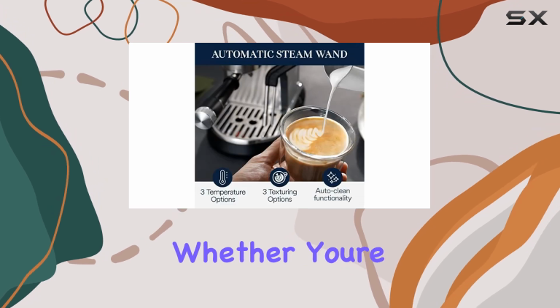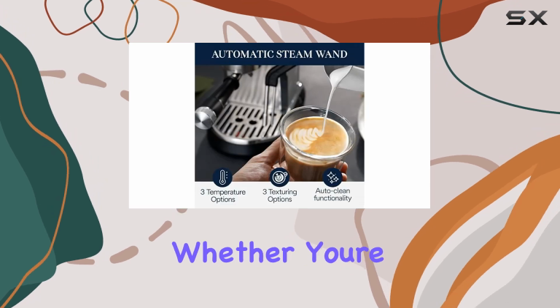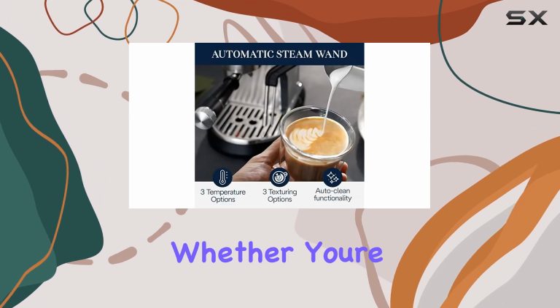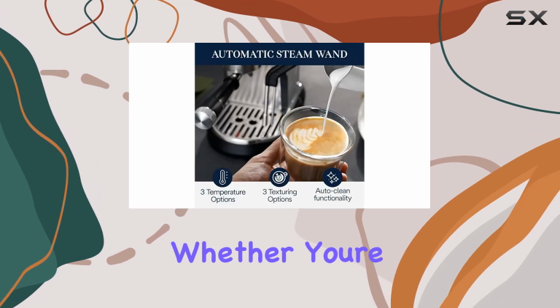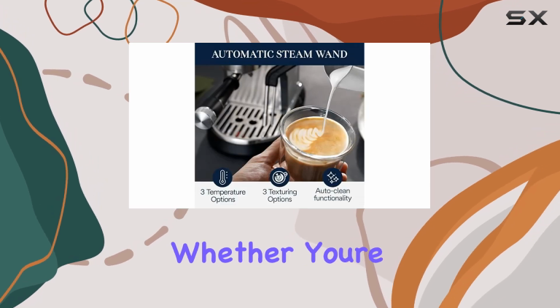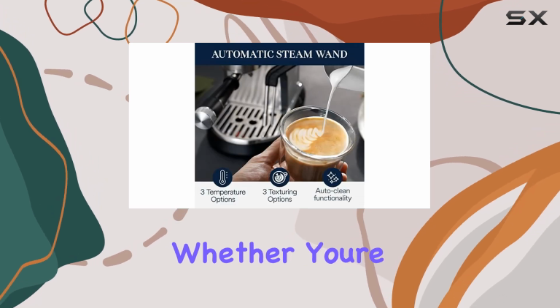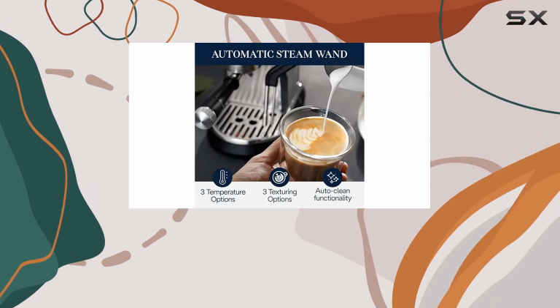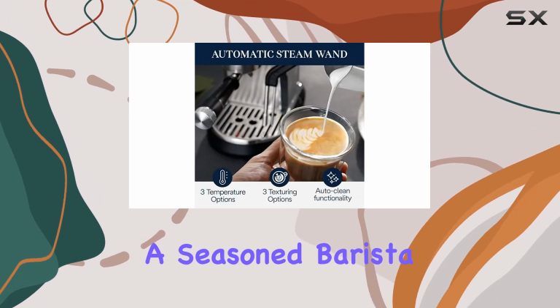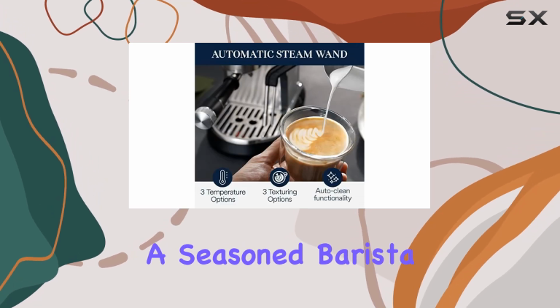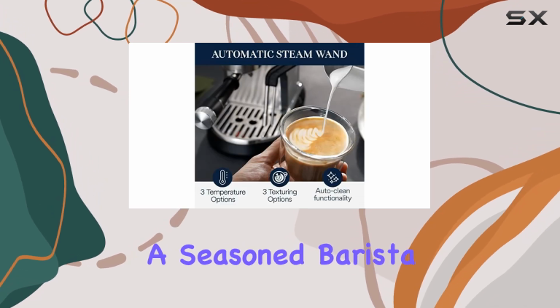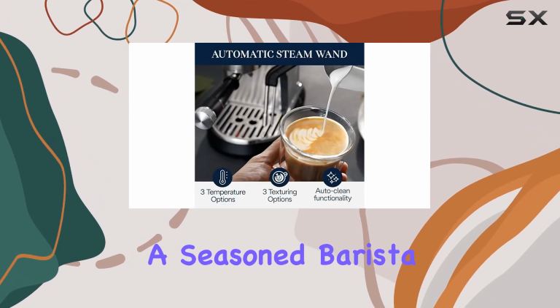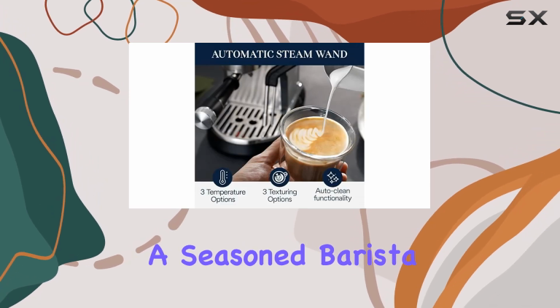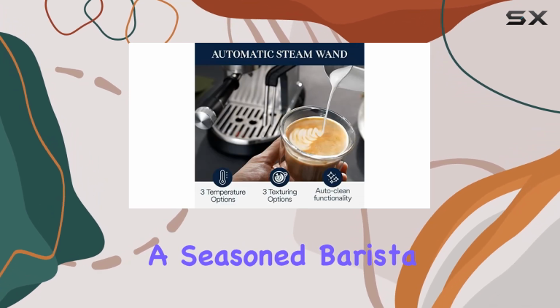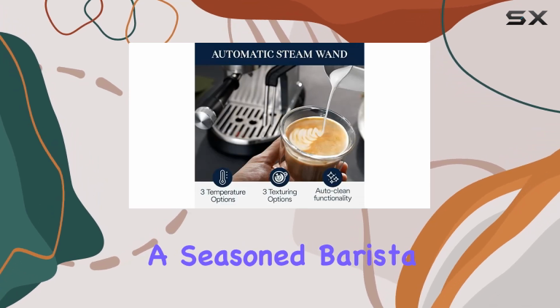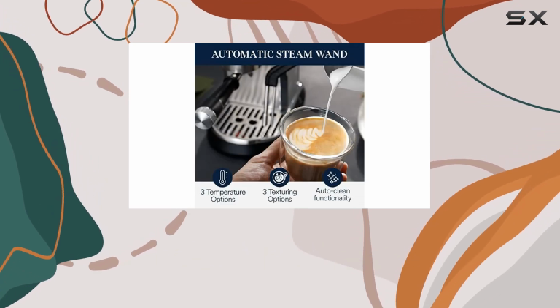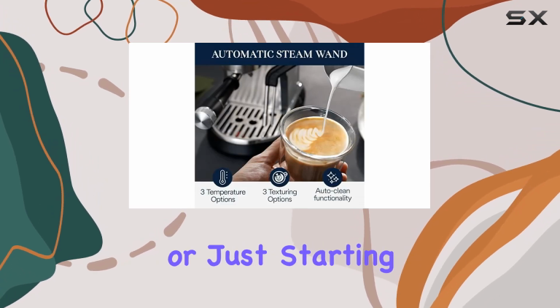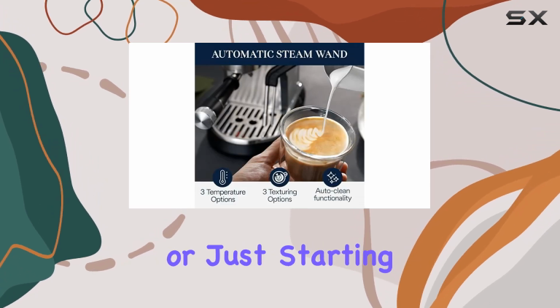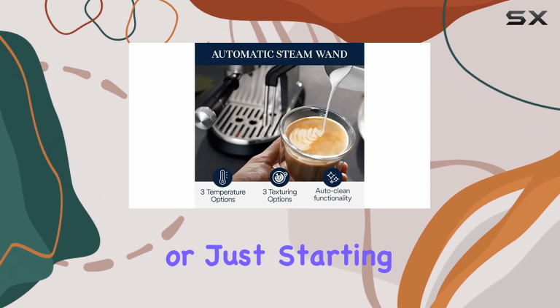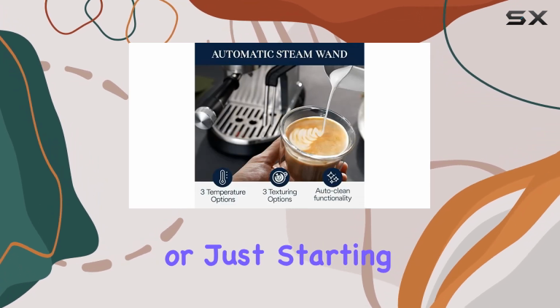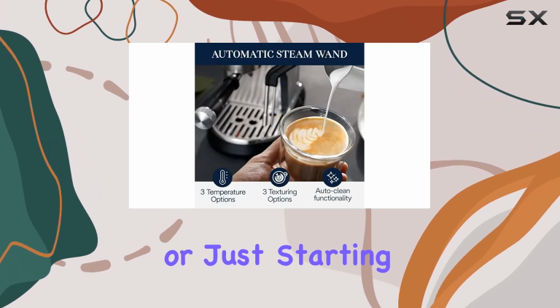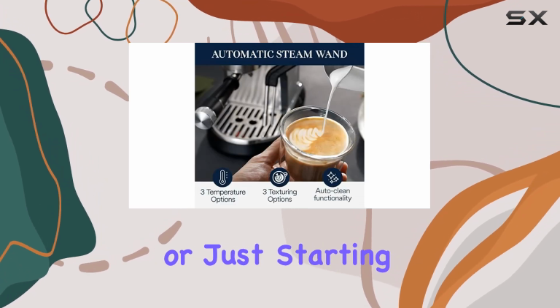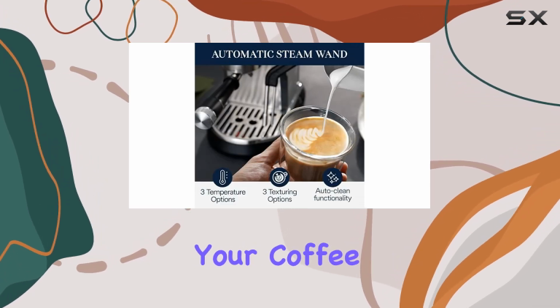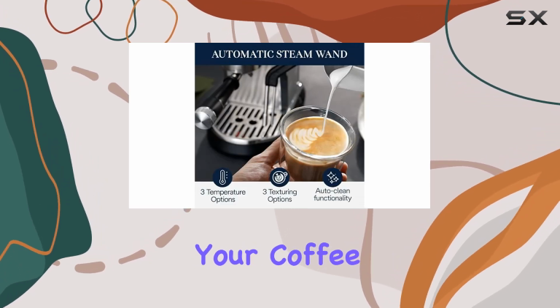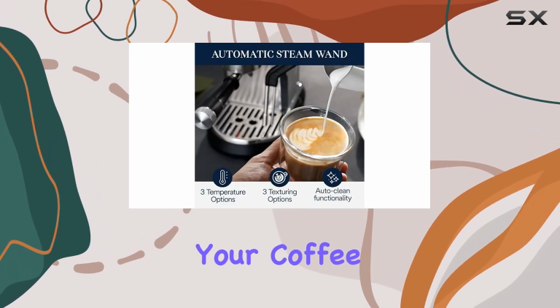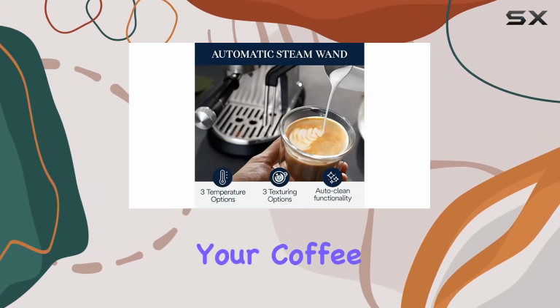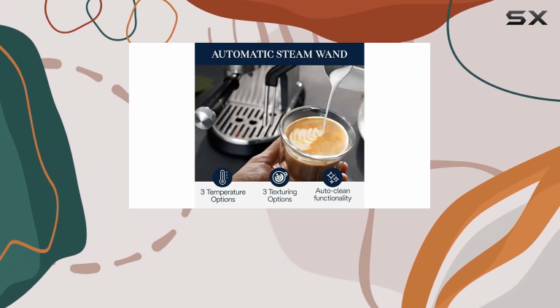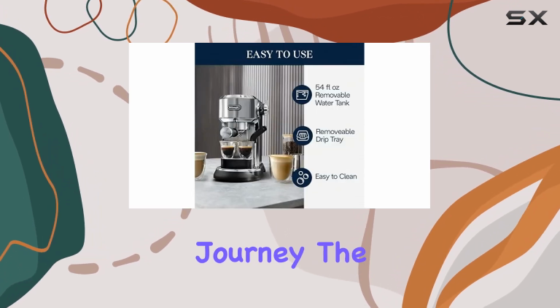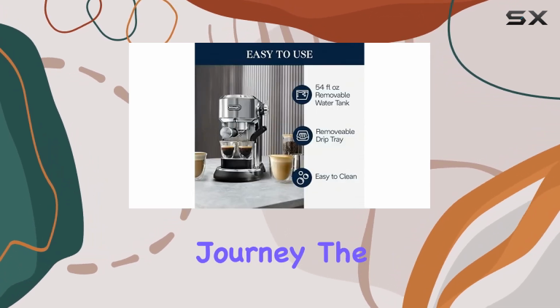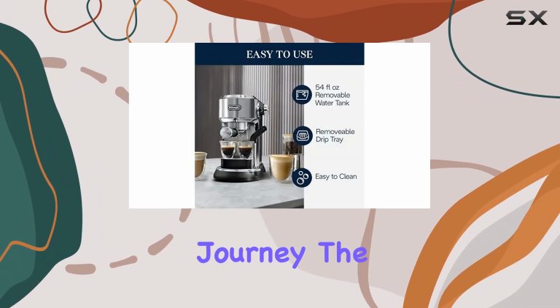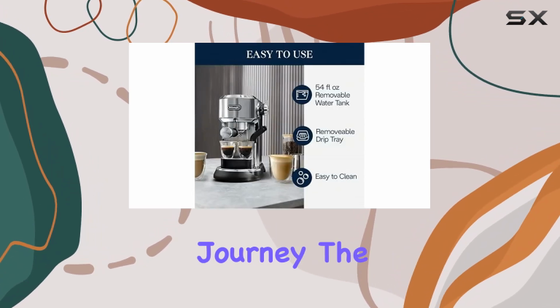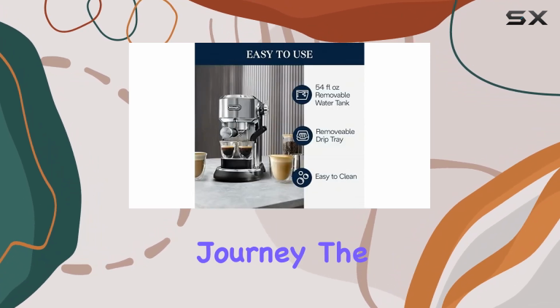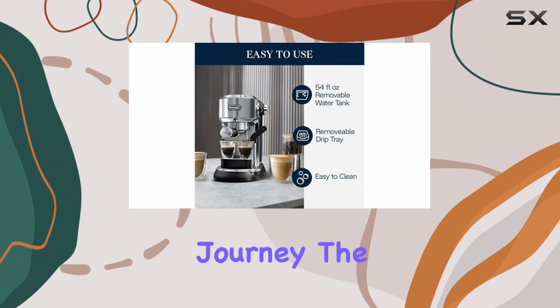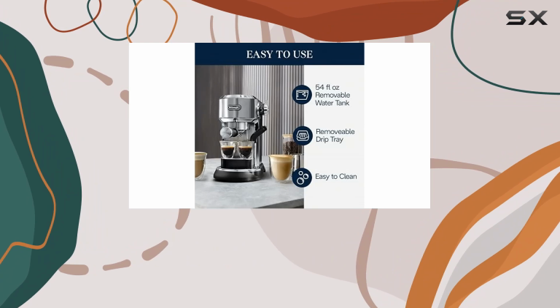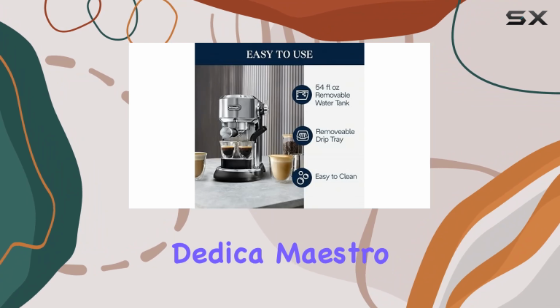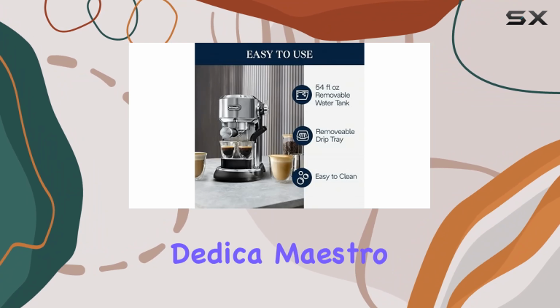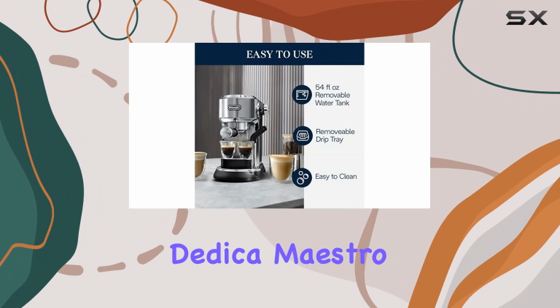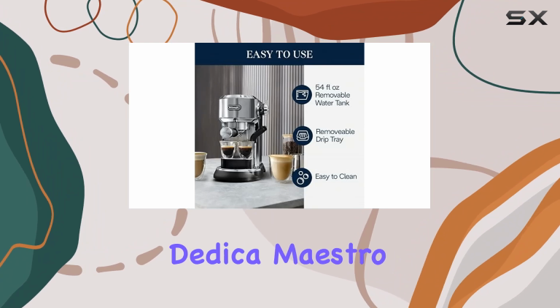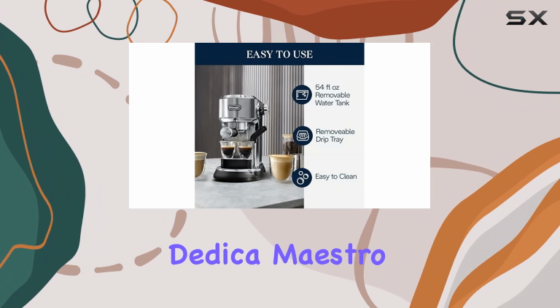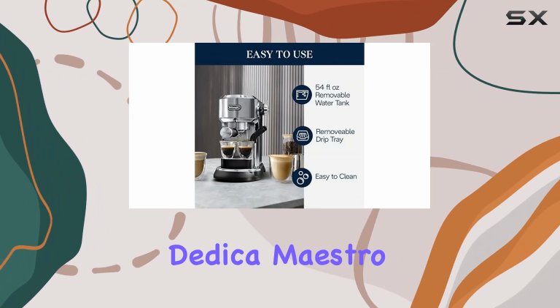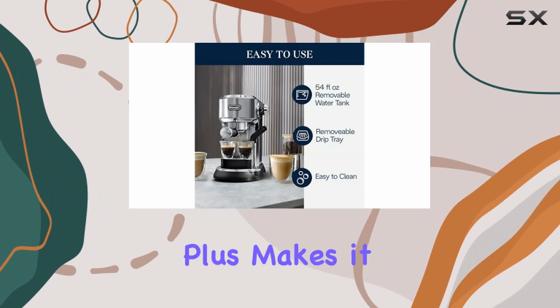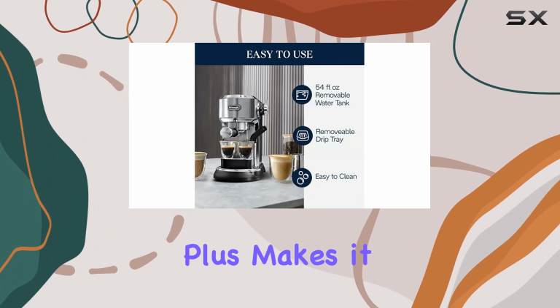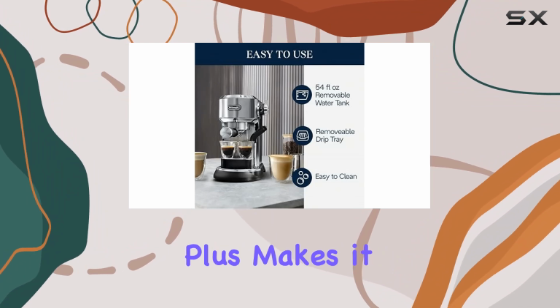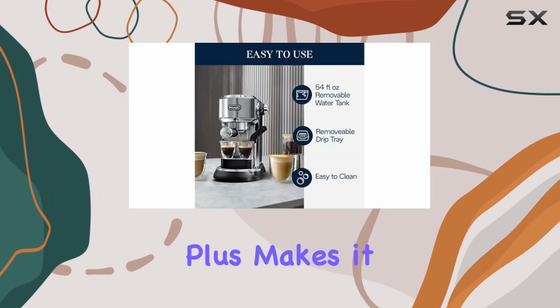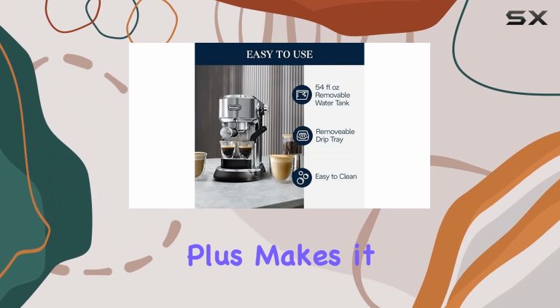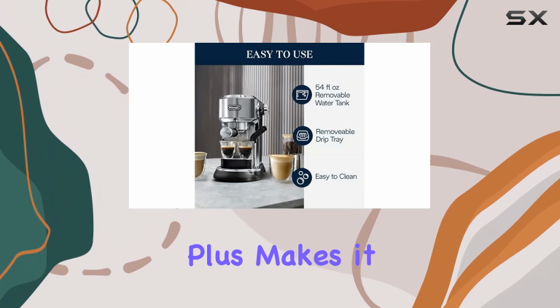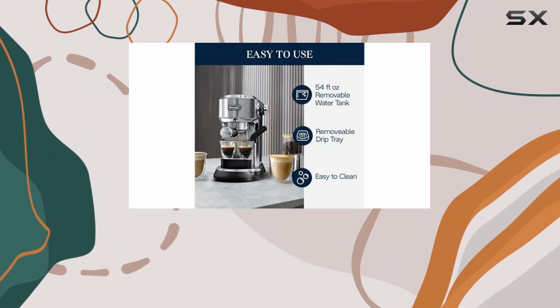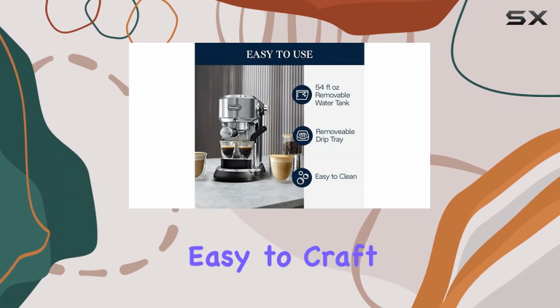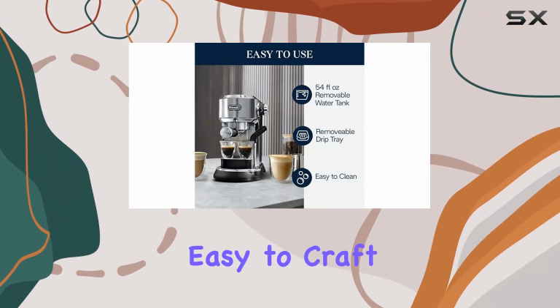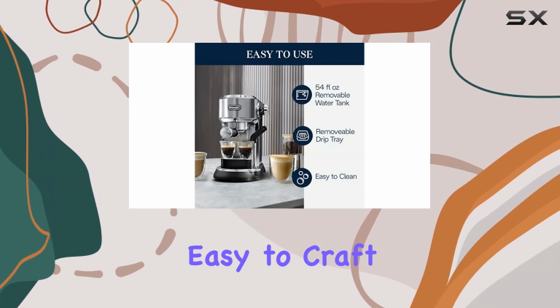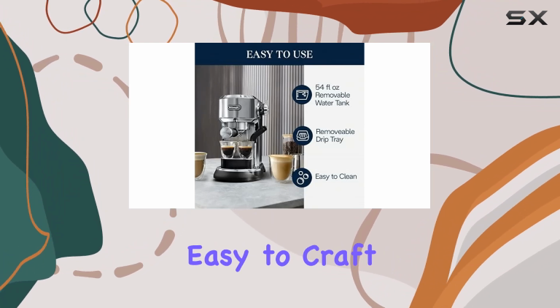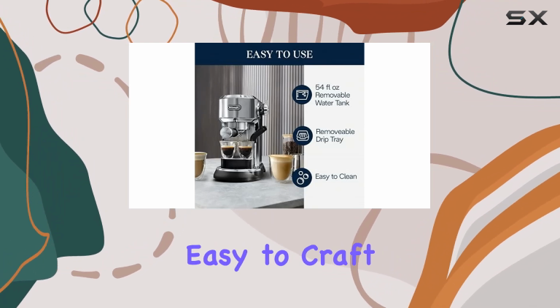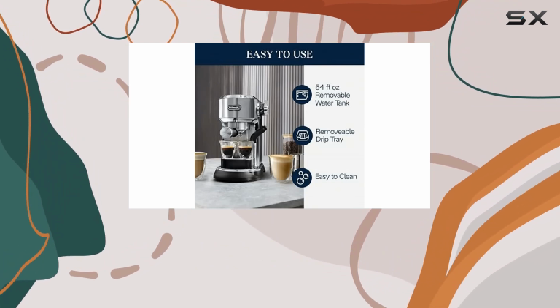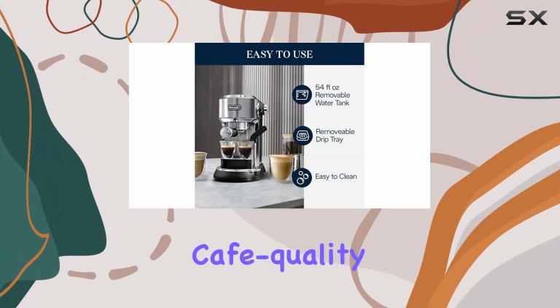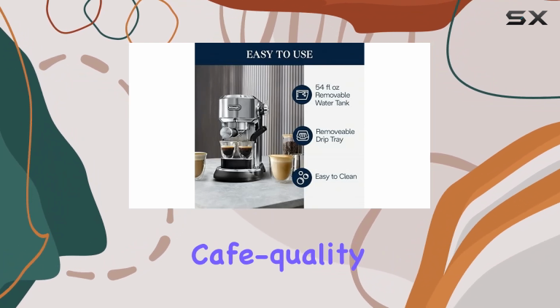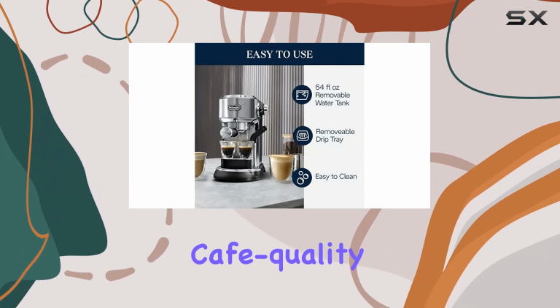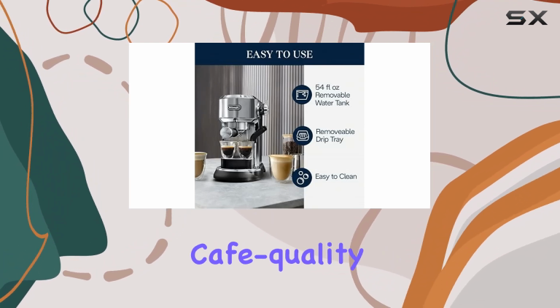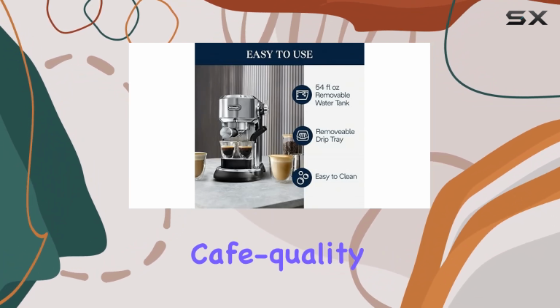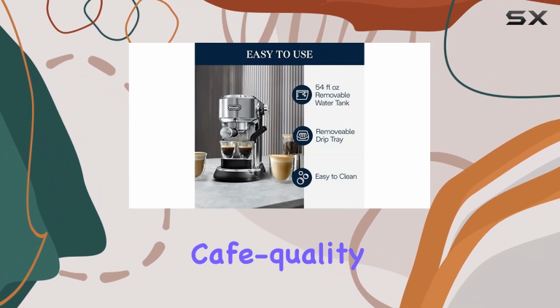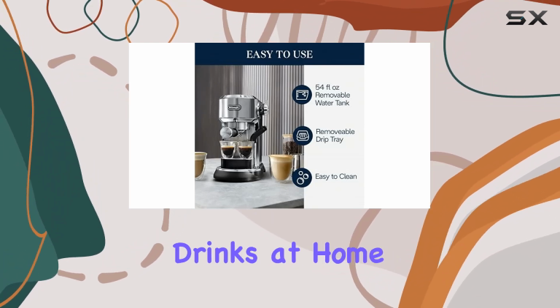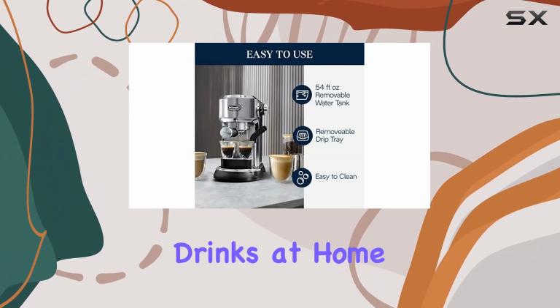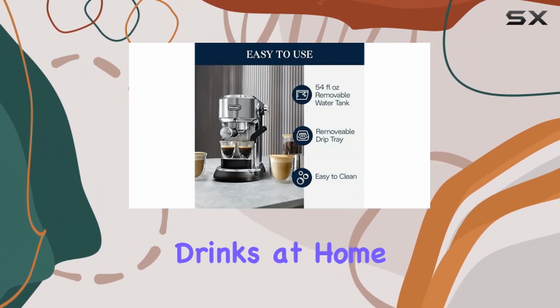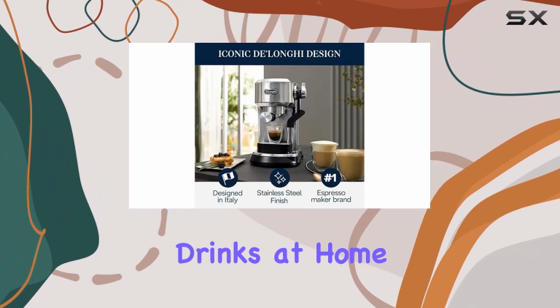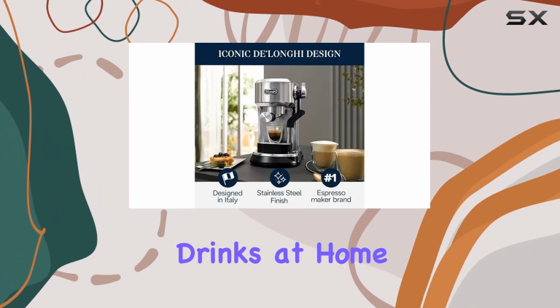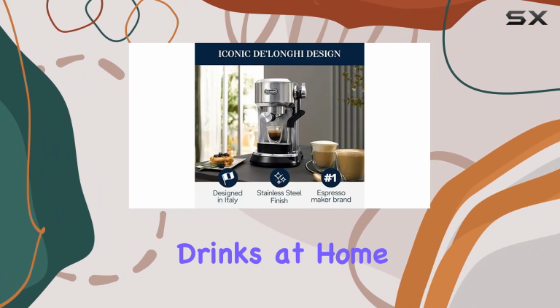Whether you're a seasoned barista or just starting your coffee journey, the Dedica Maestro Plus makes it easy to craft cafe-quality drinks at home.